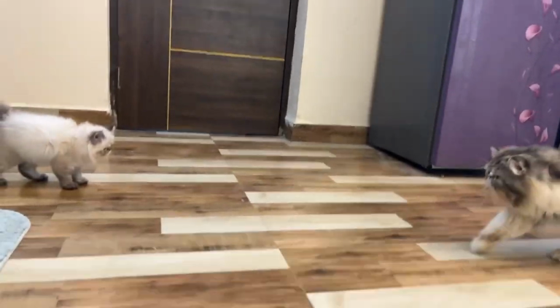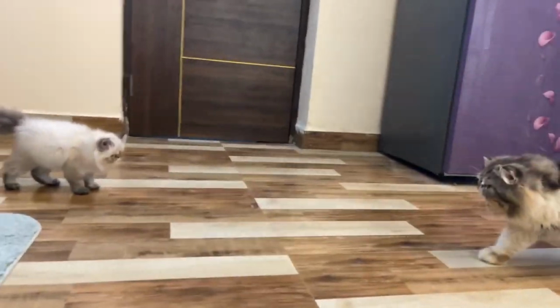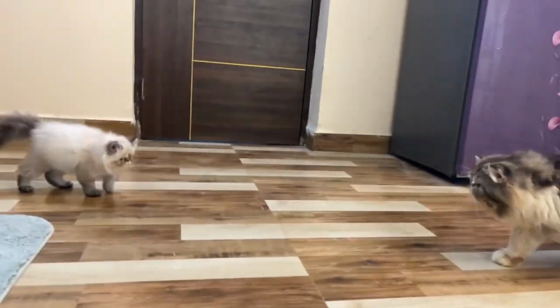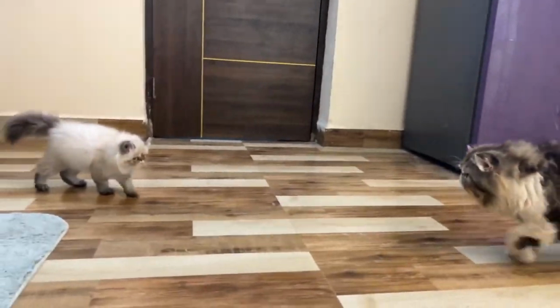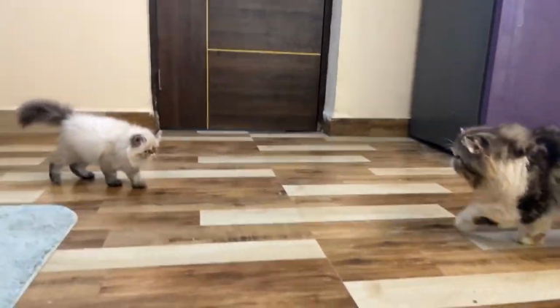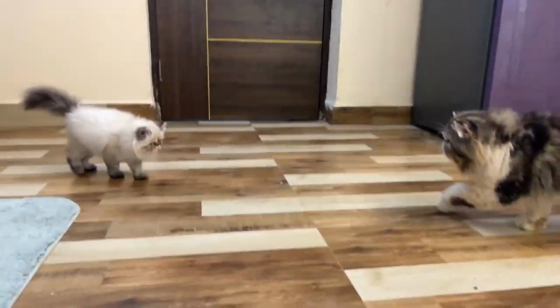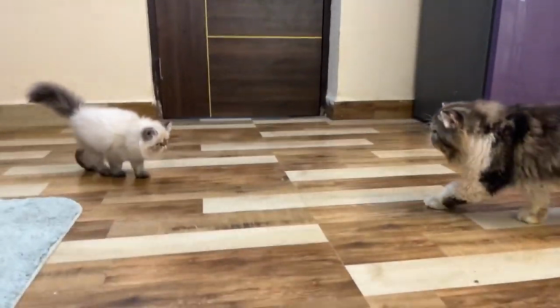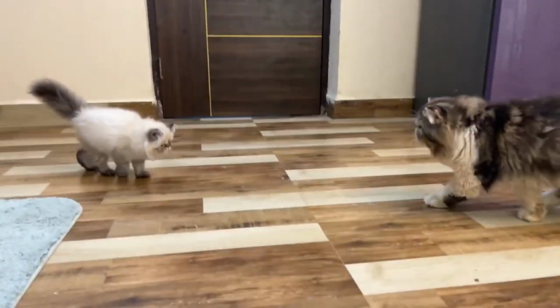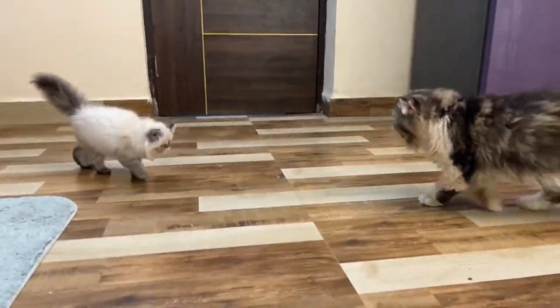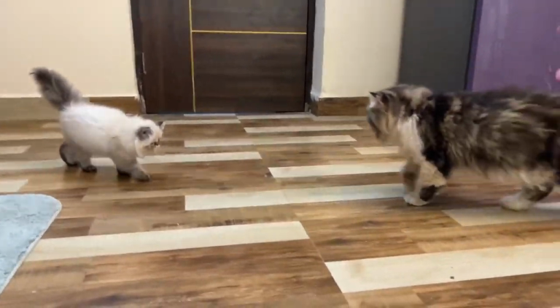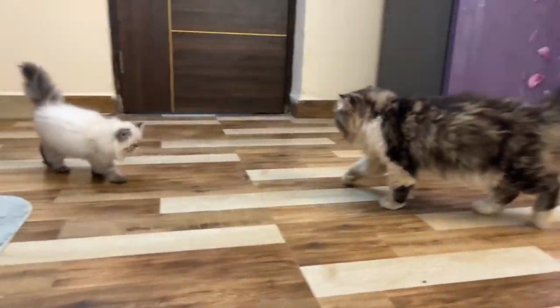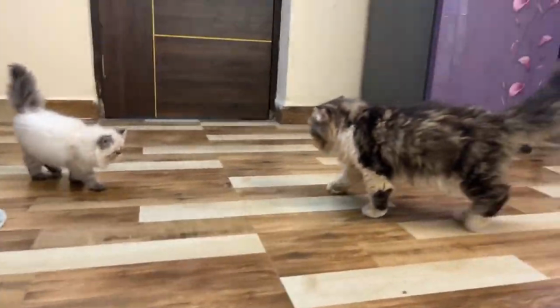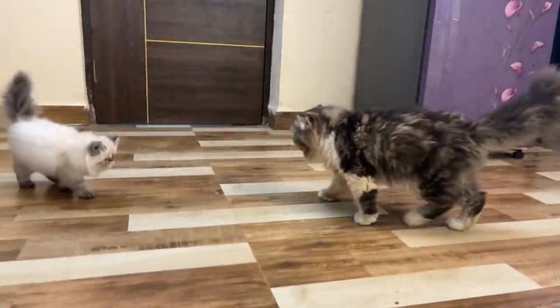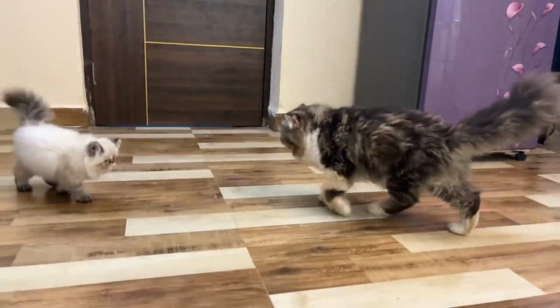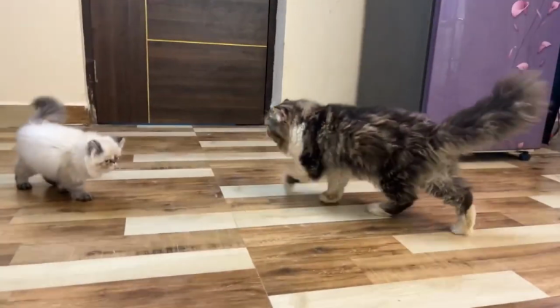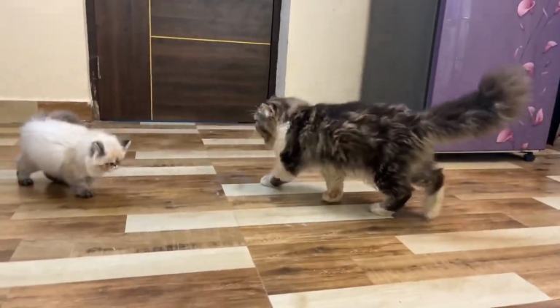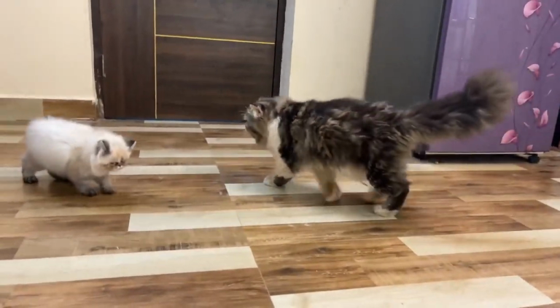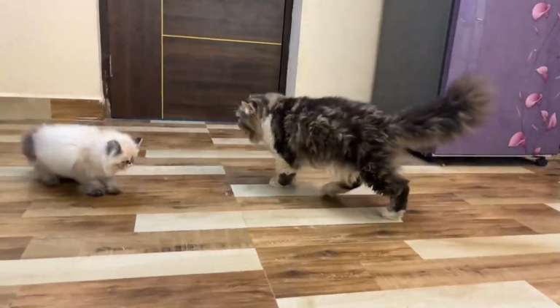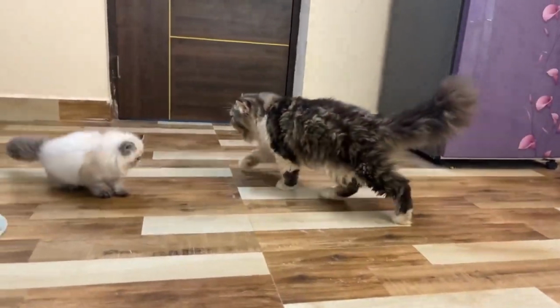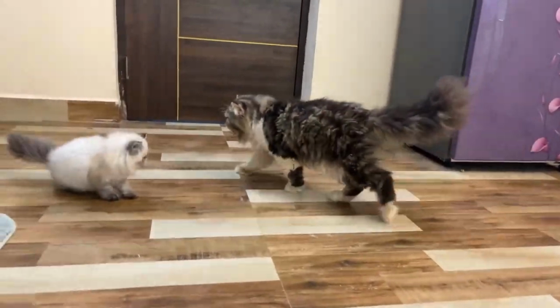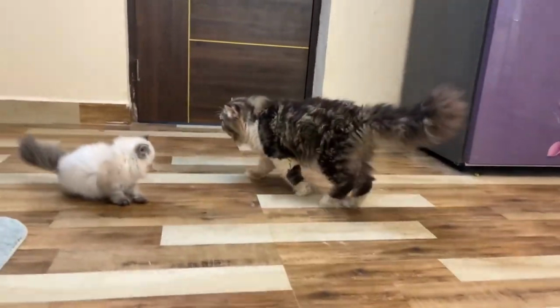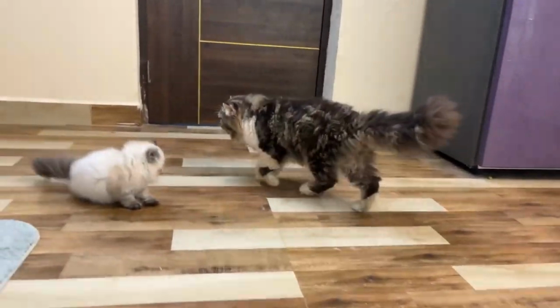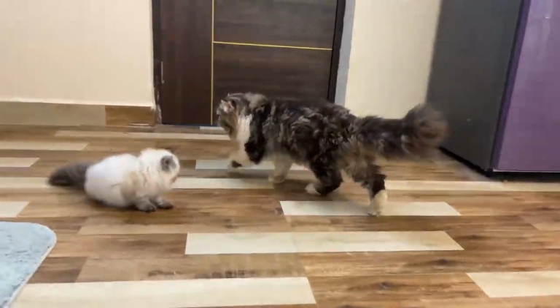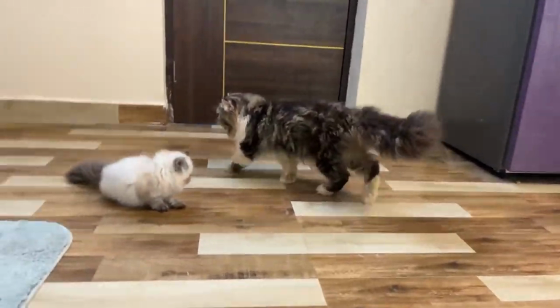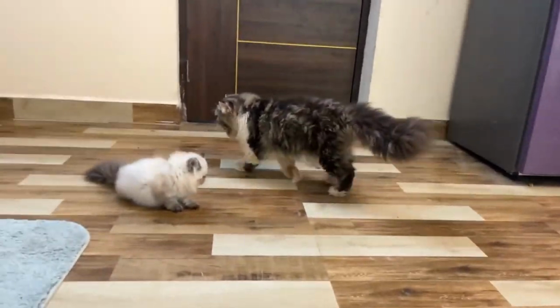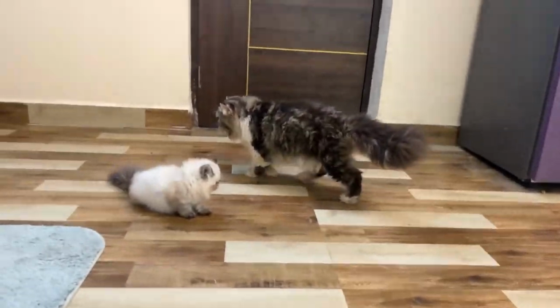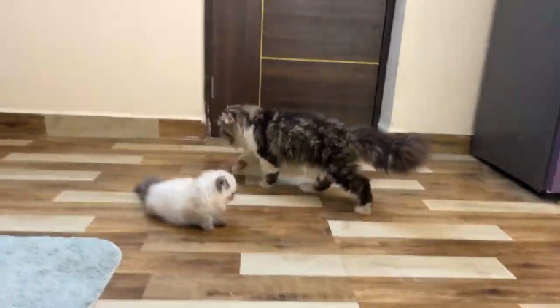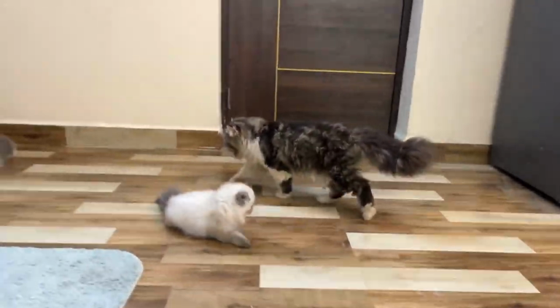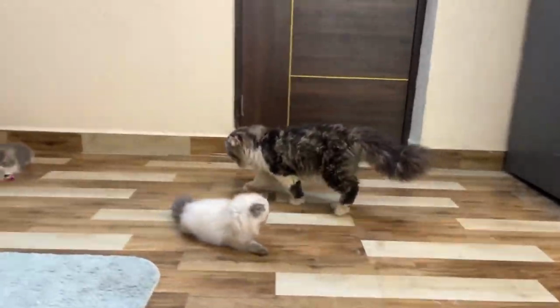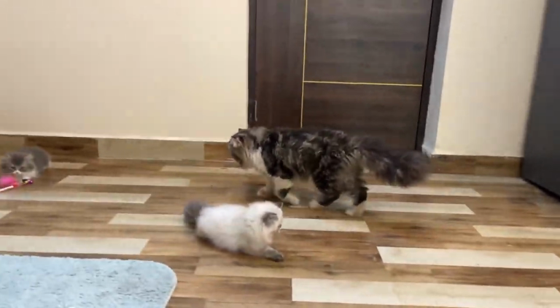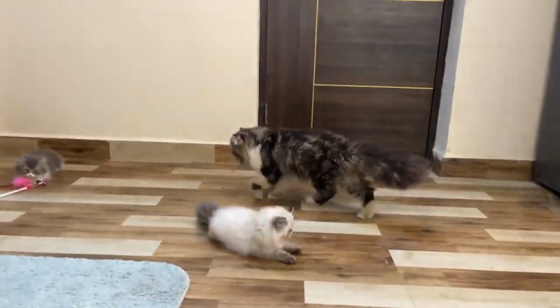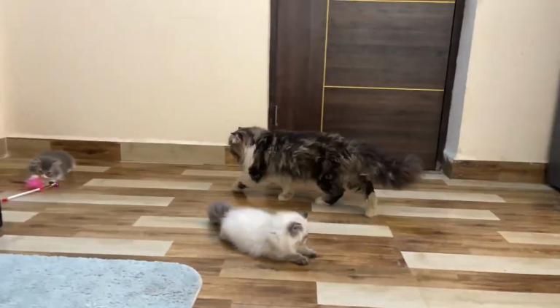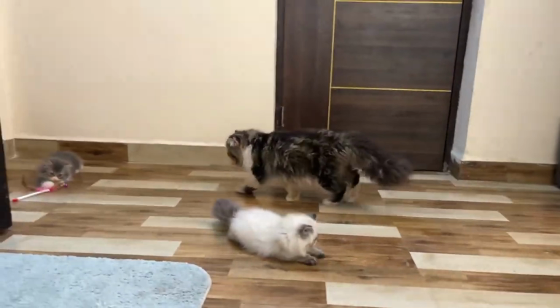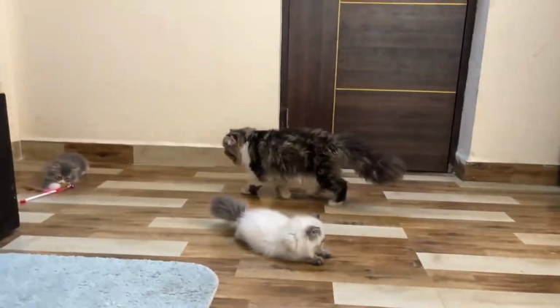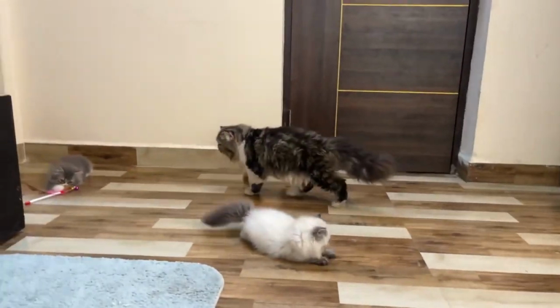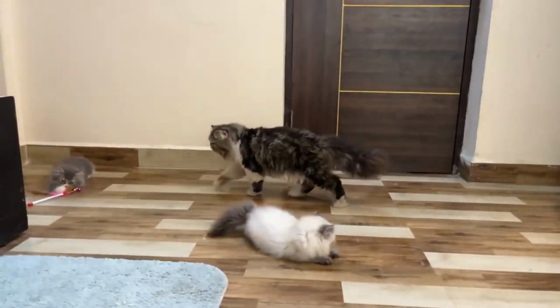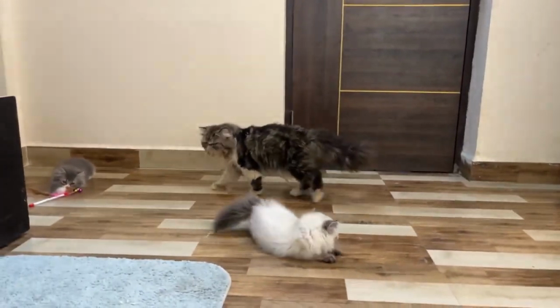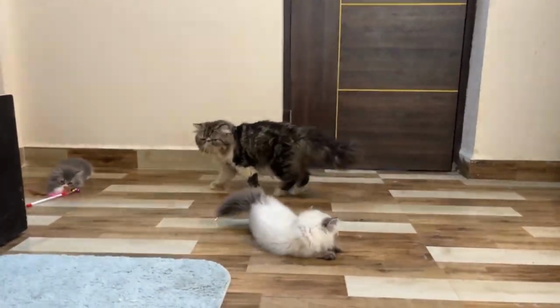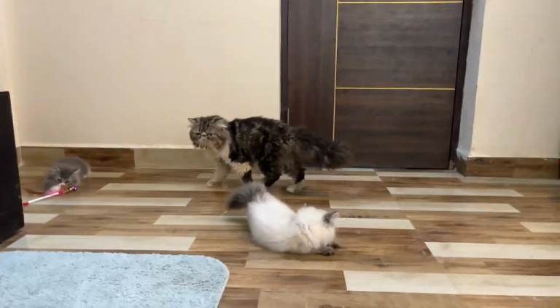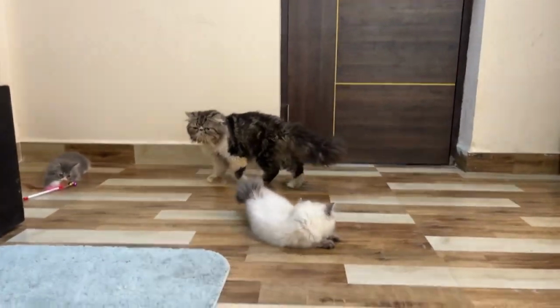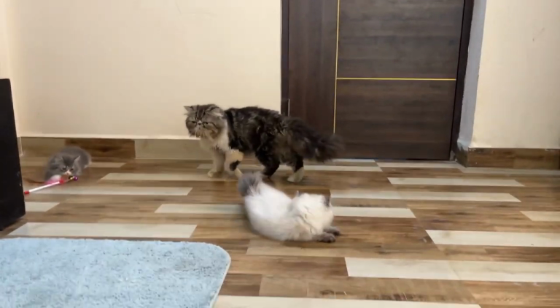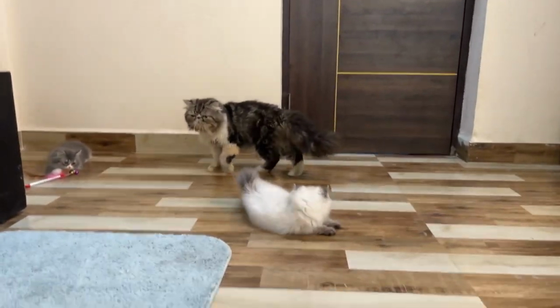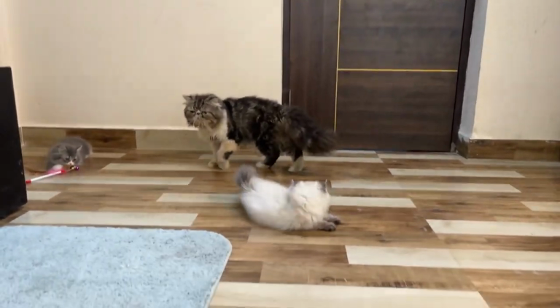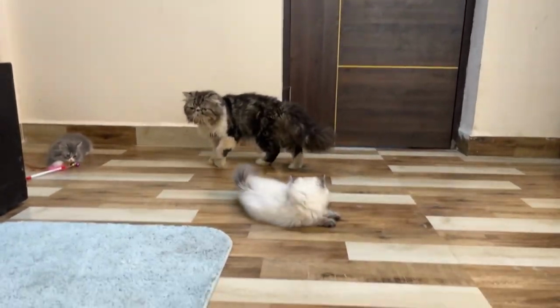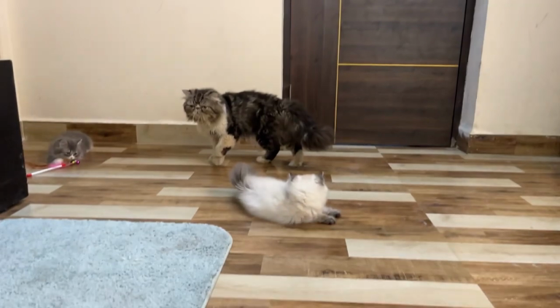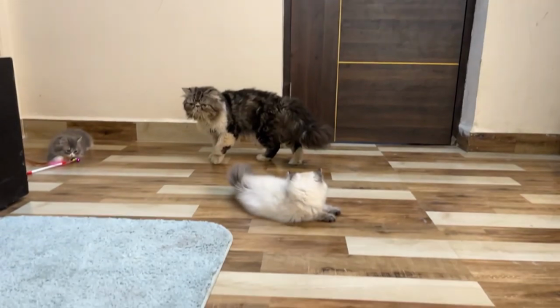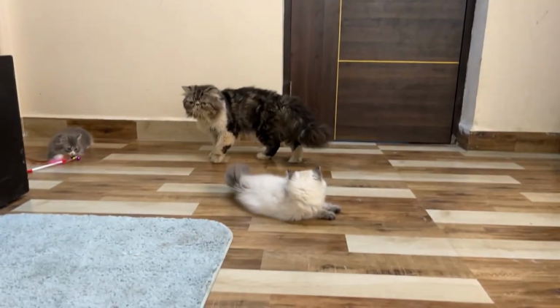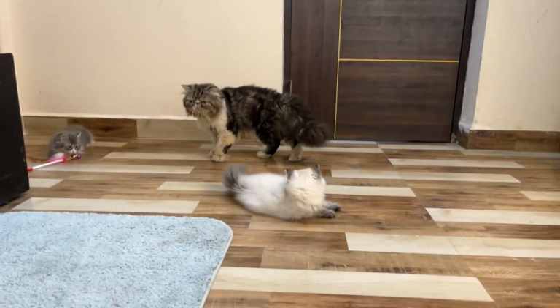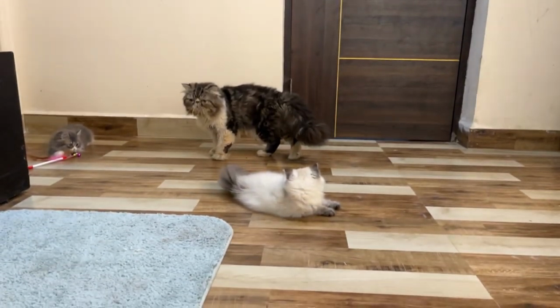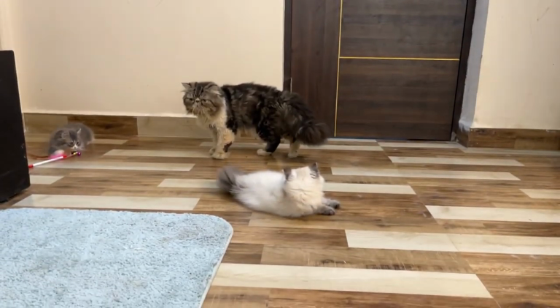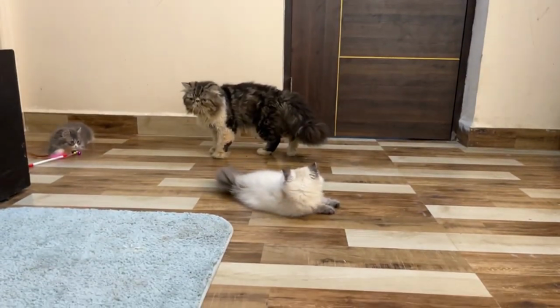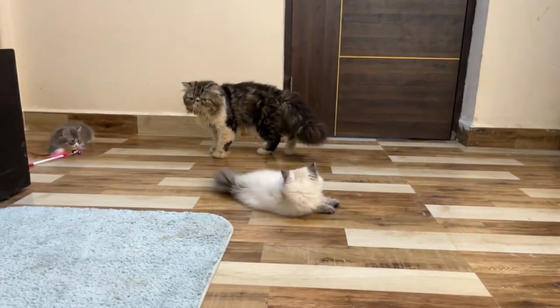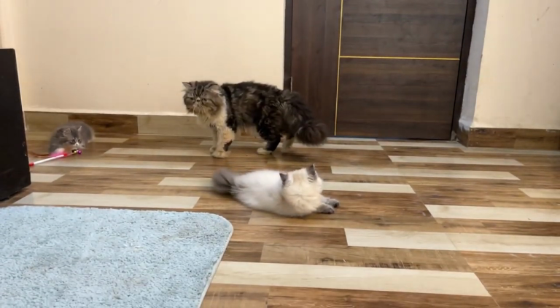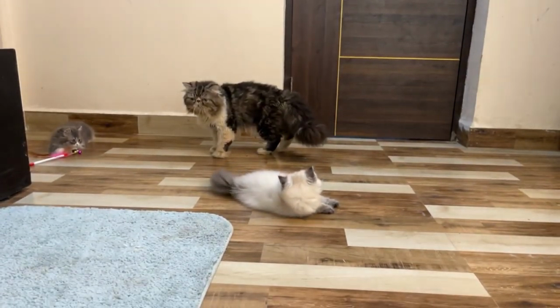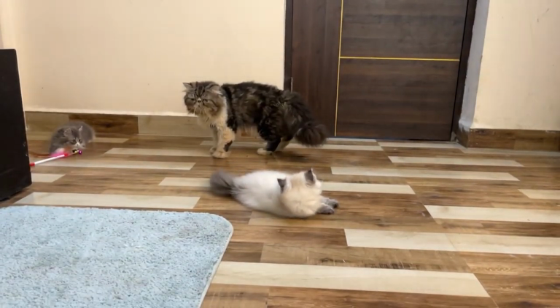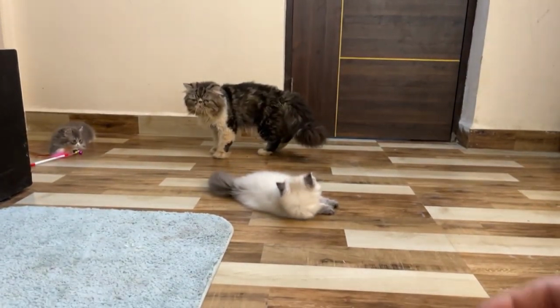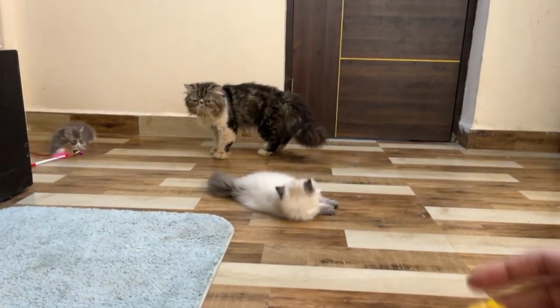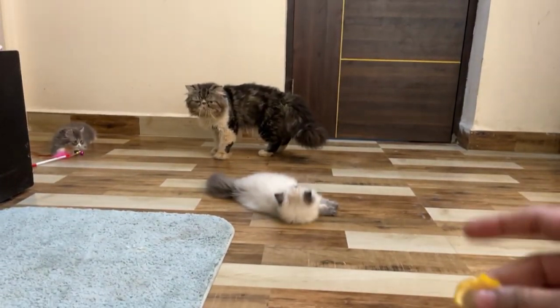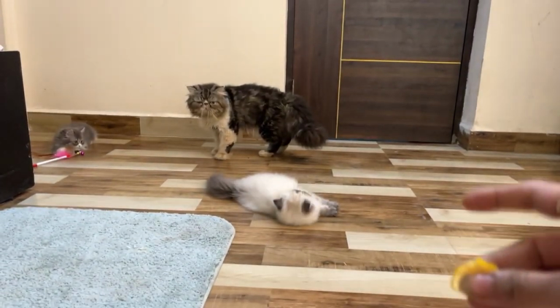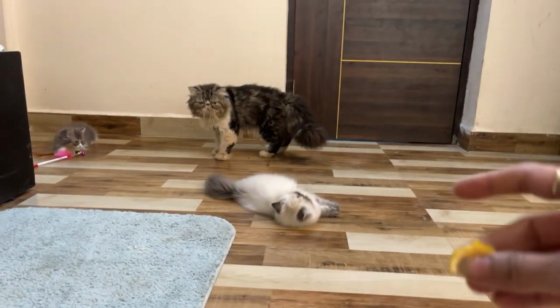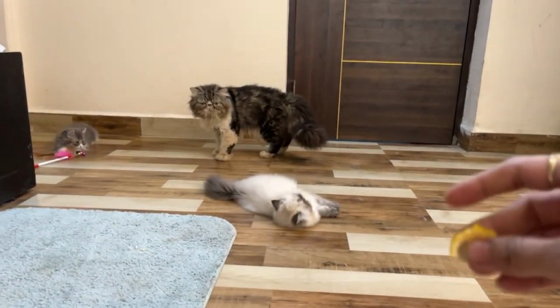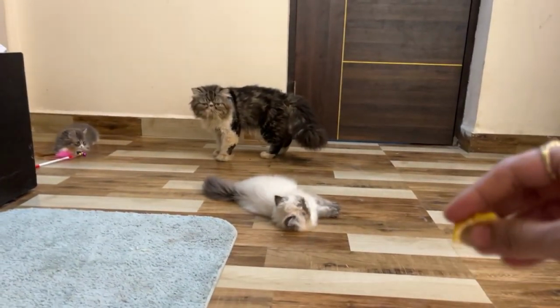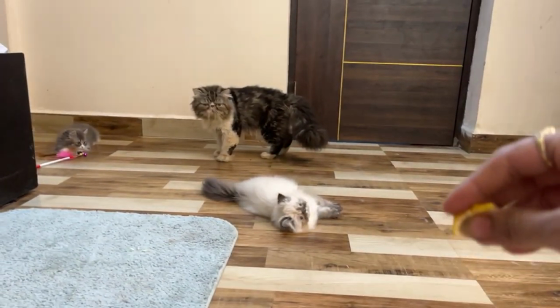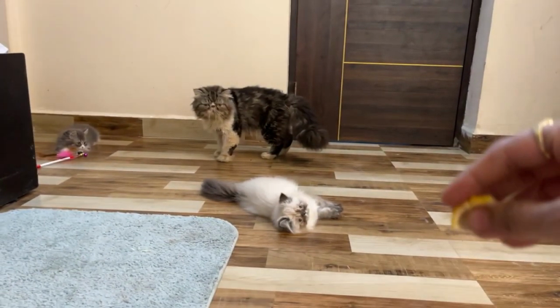Hello everyone. This is Umaira. Welcome back to my YouTube channel. Today's video is on cat whitening.